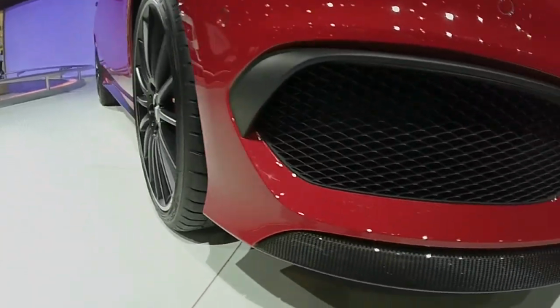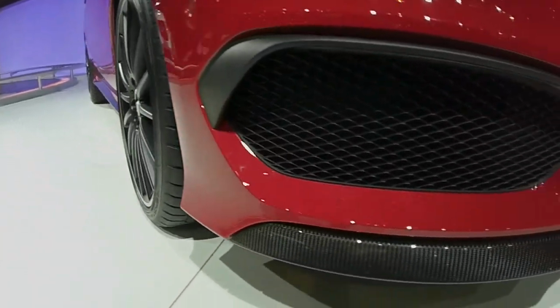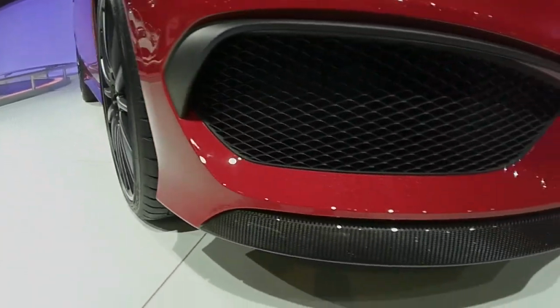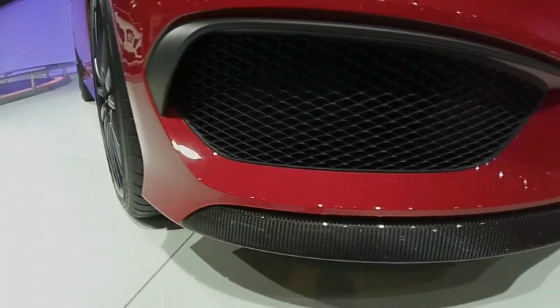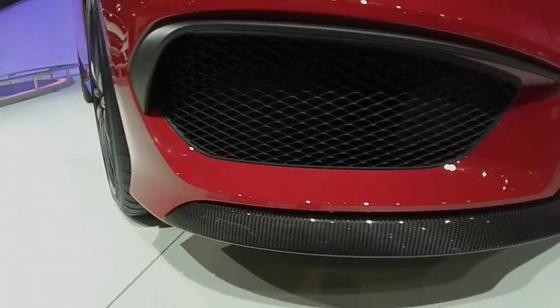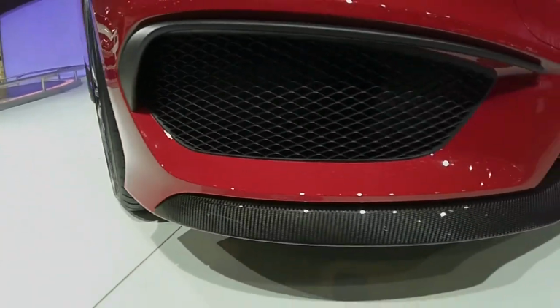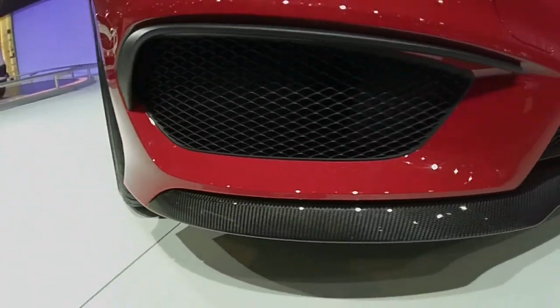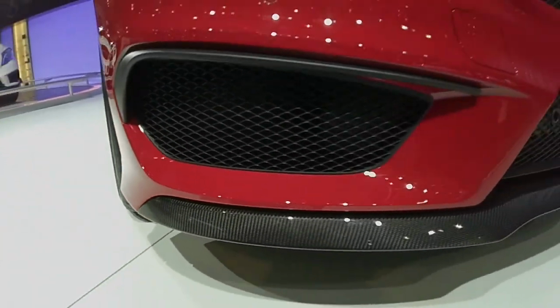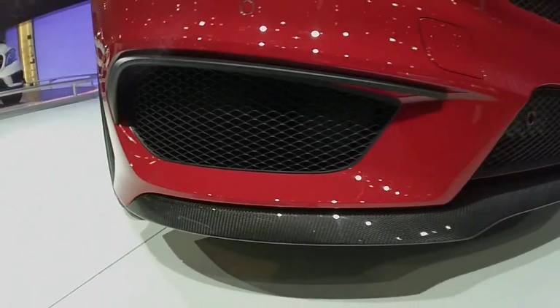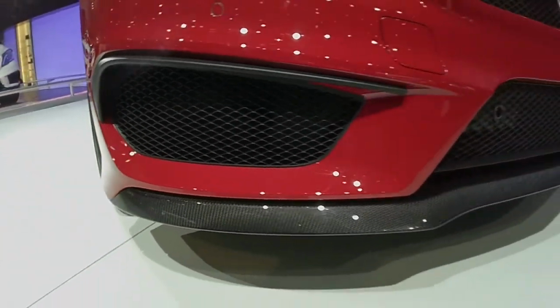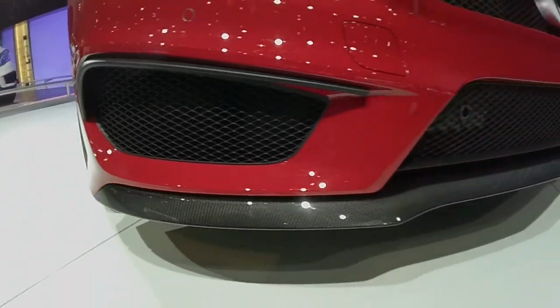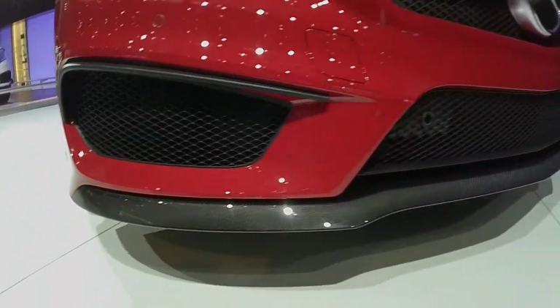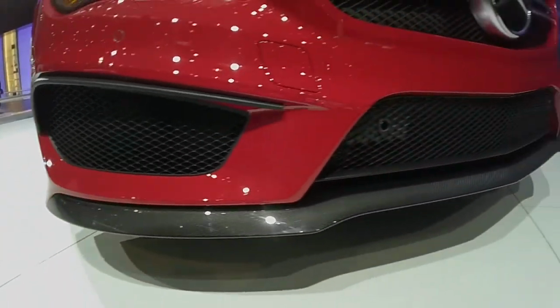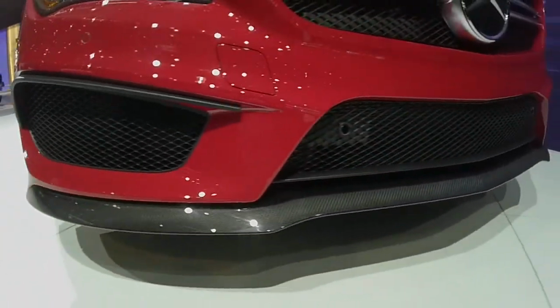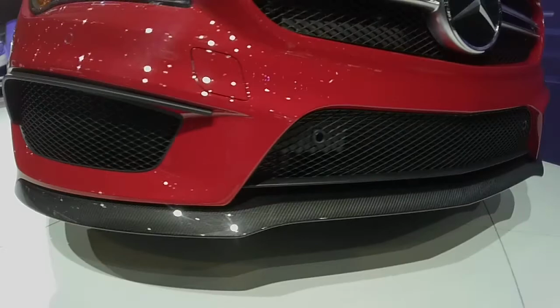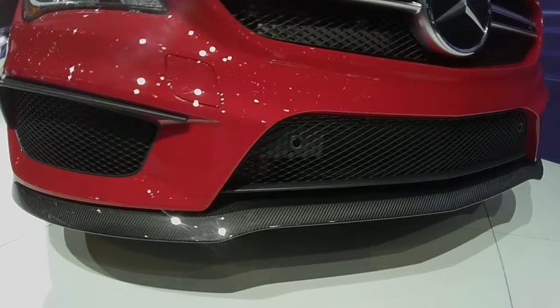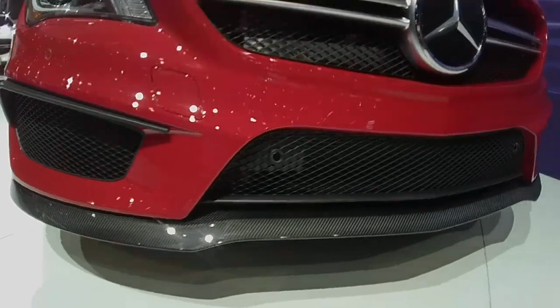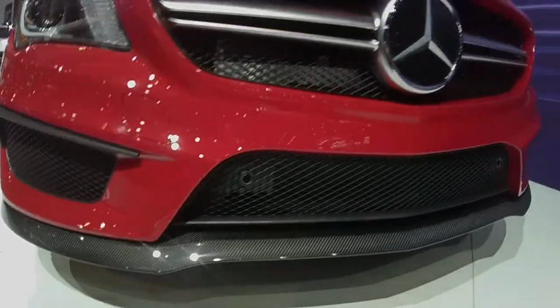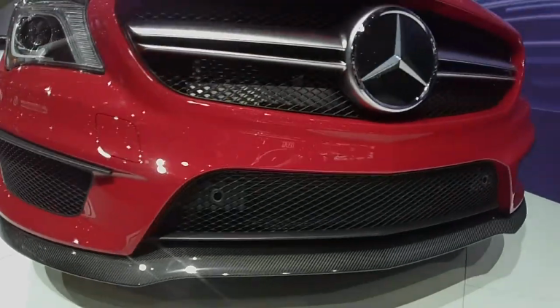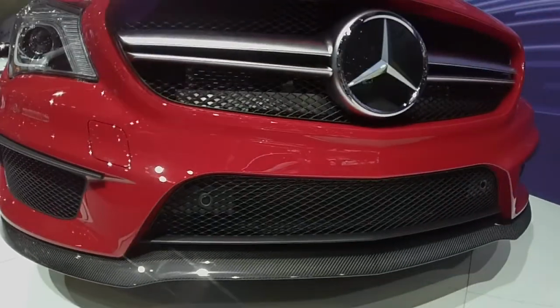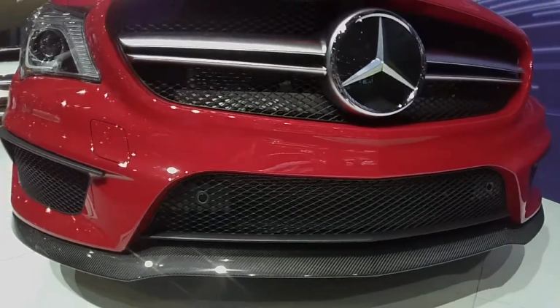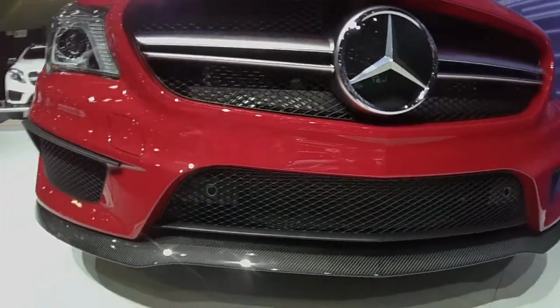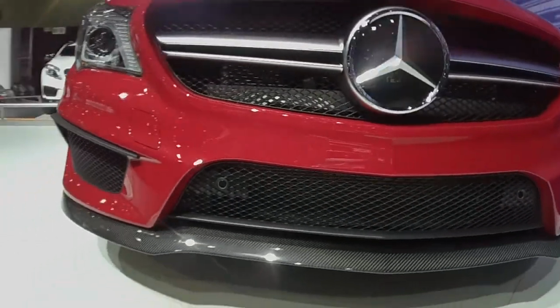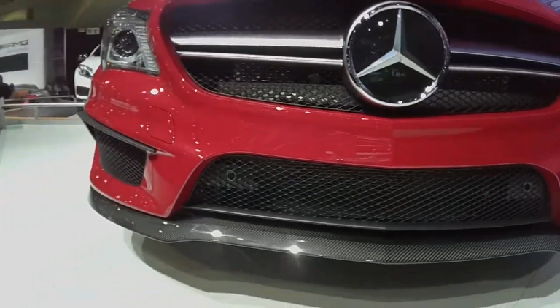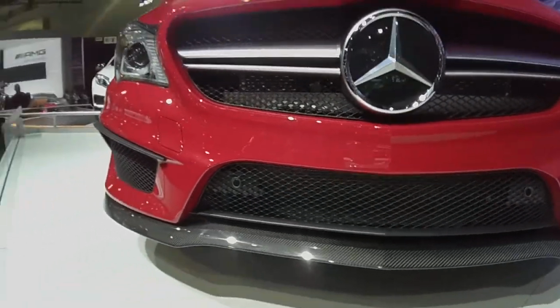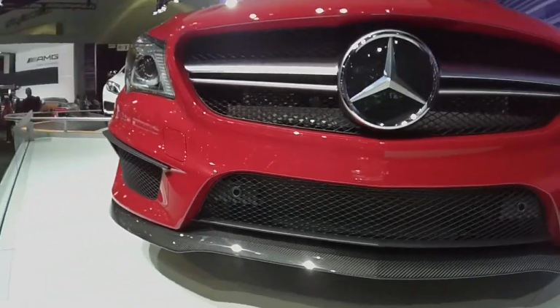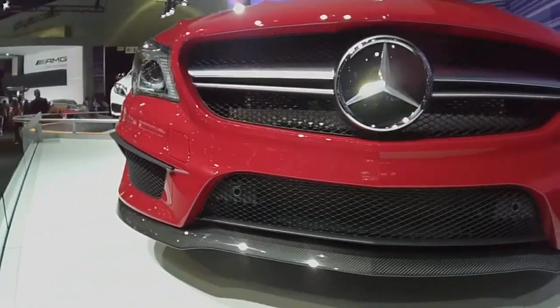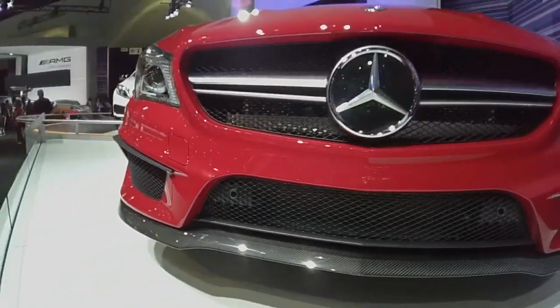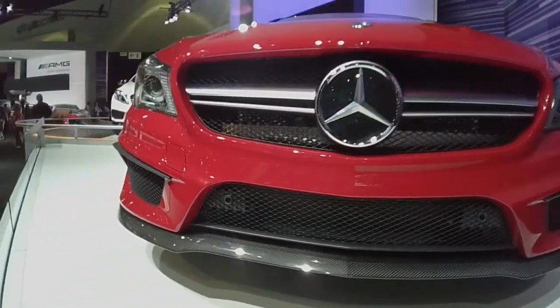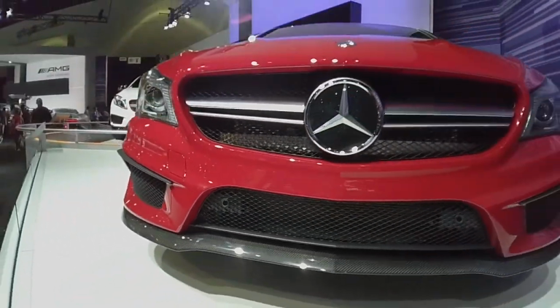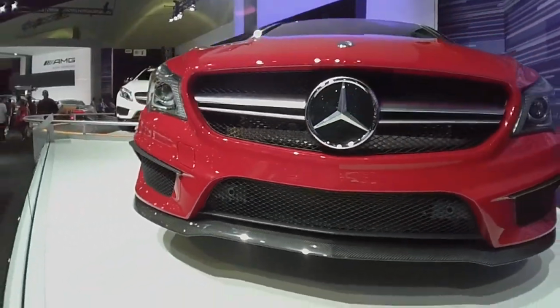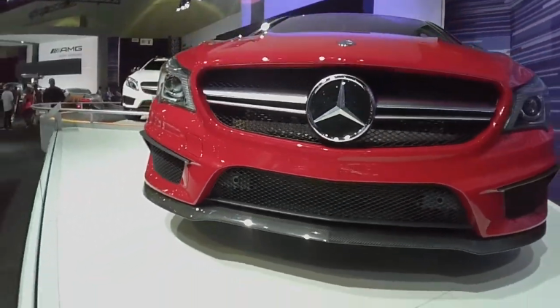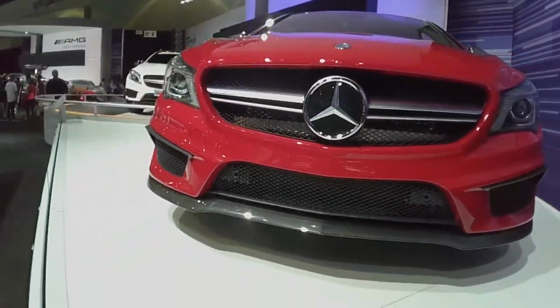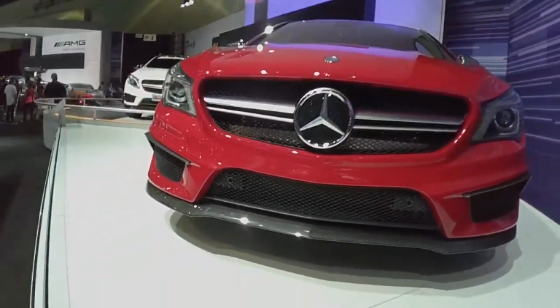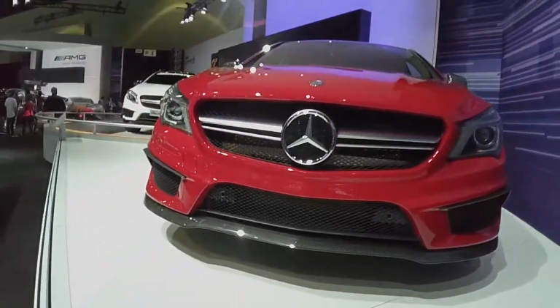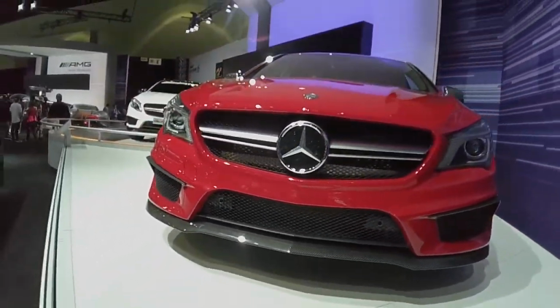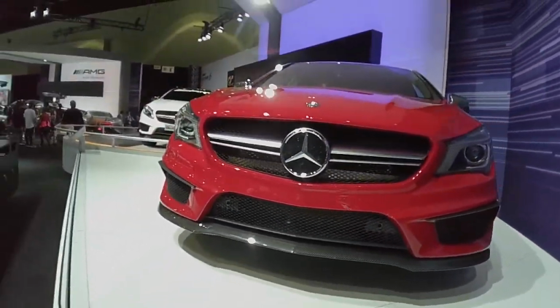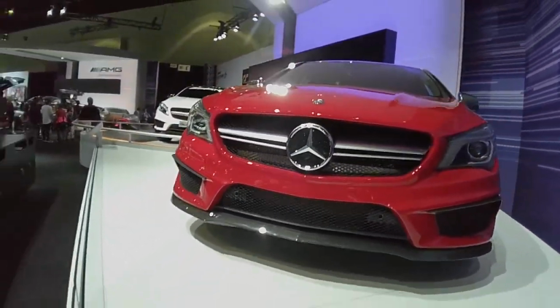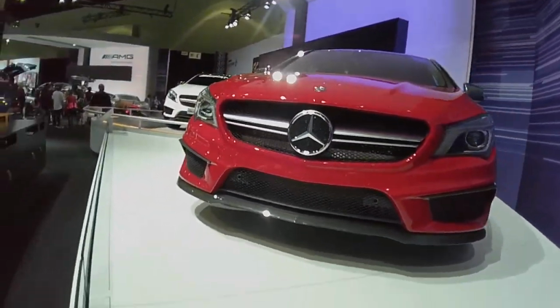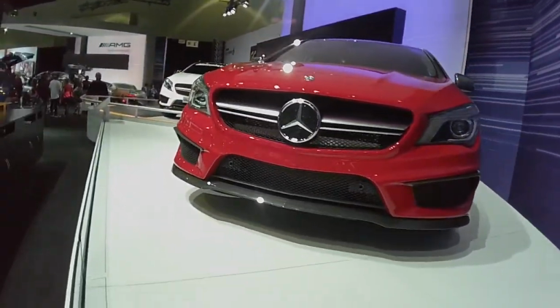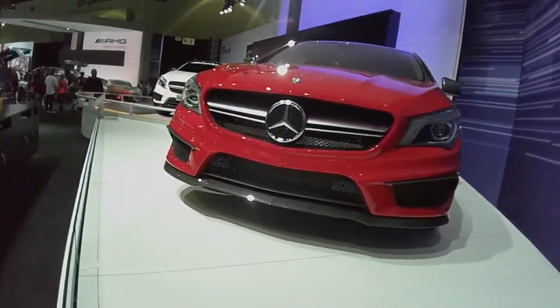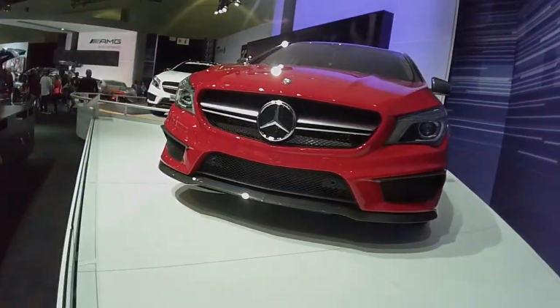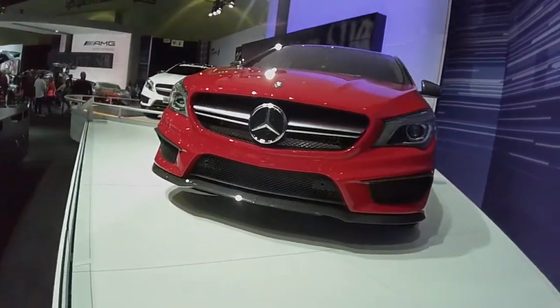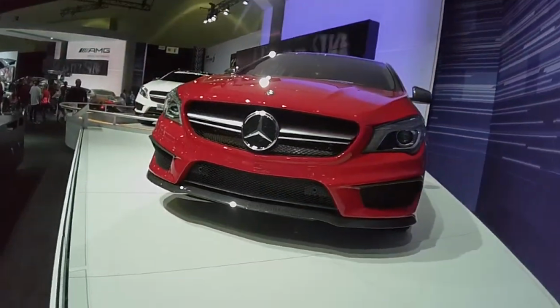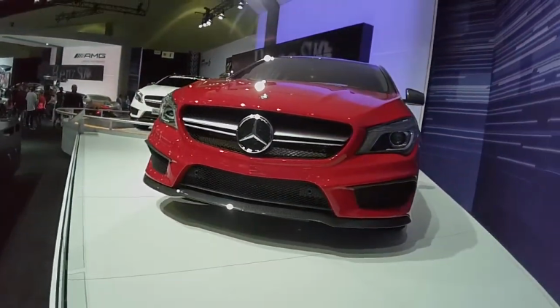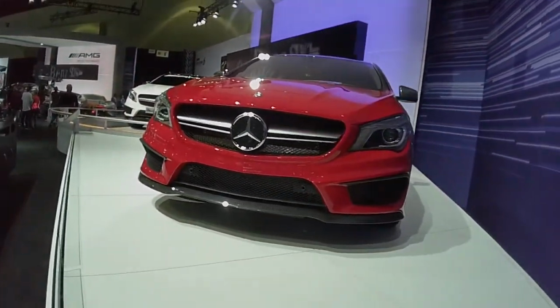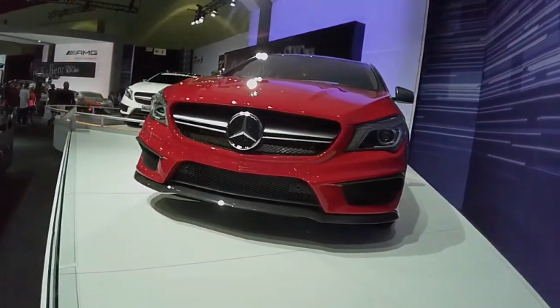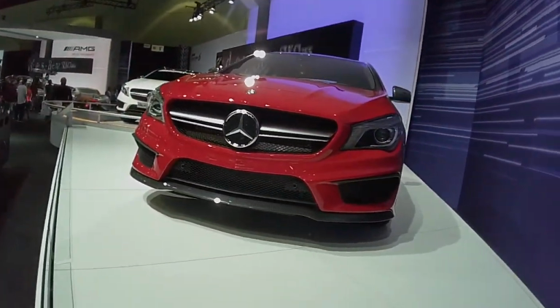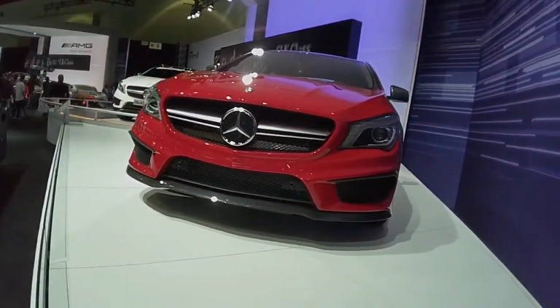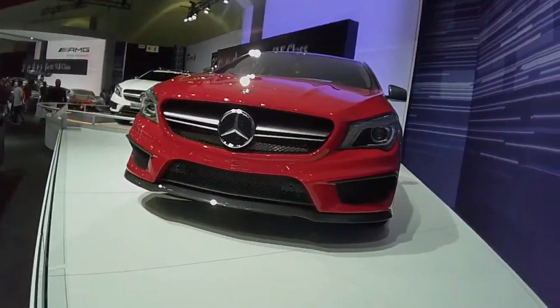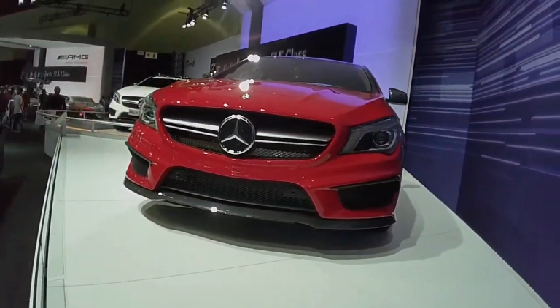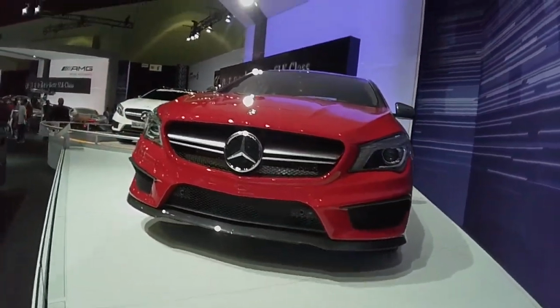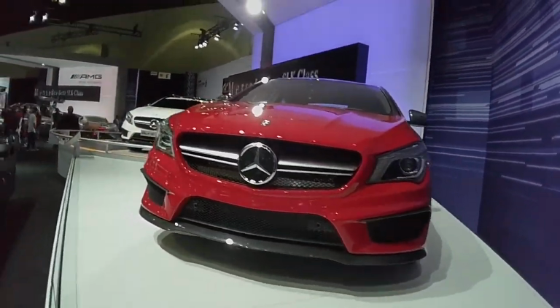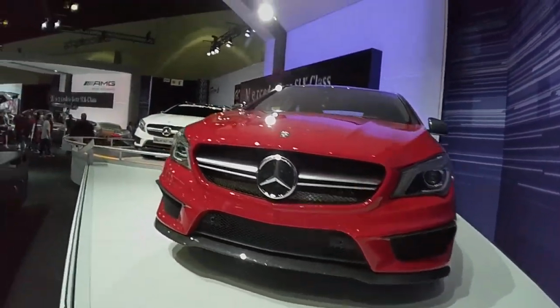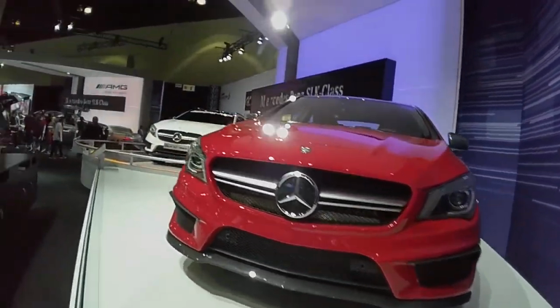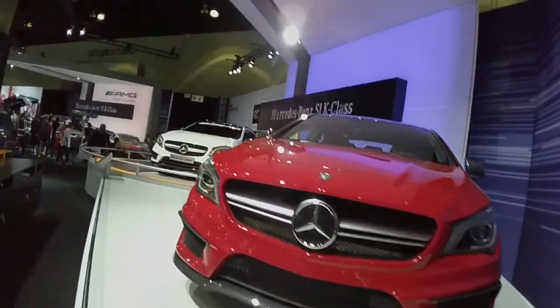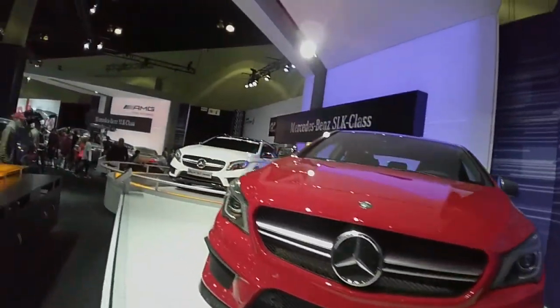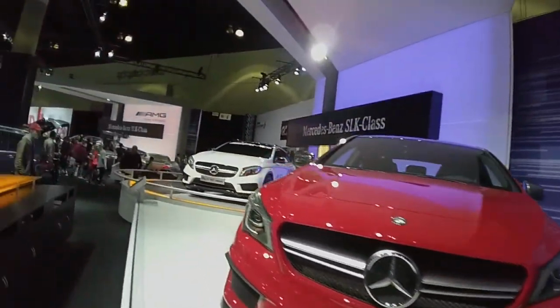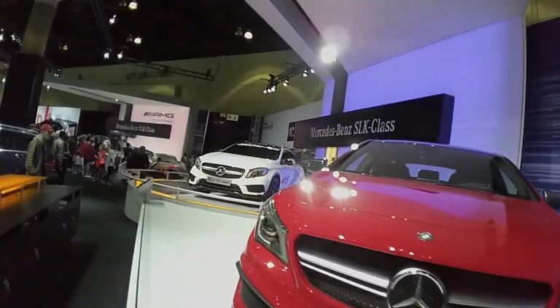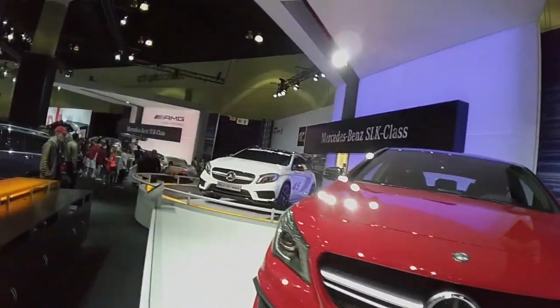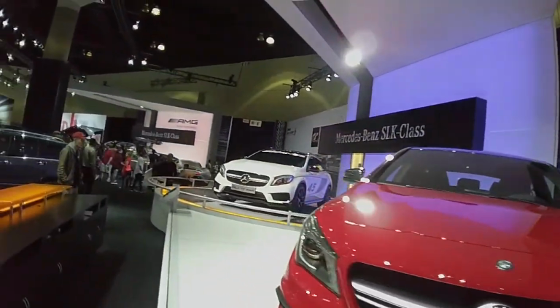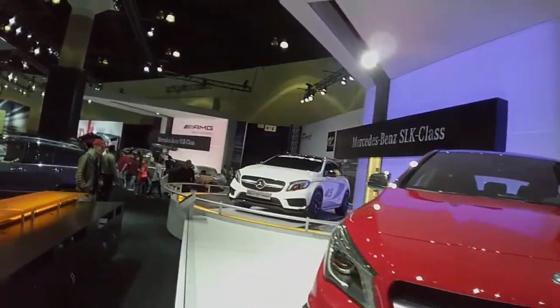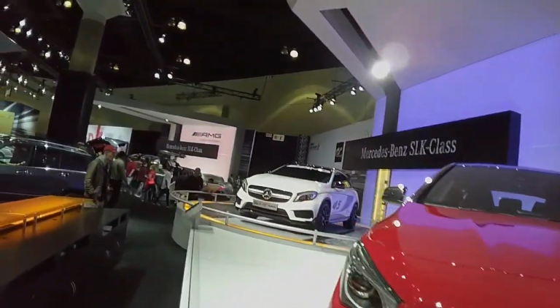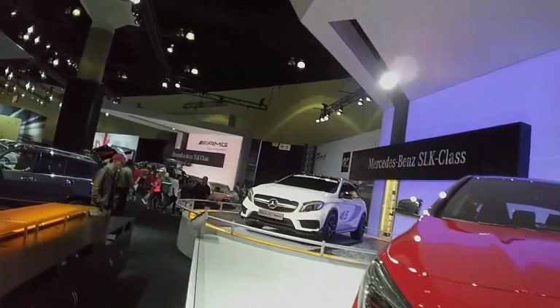Mercedes-Benz gets you right up there with the Lux E3. Nice shot of the rim and the brakes. Beautiful factory carbon fiber. A lot of the cars this year, I'm noticing some carbon fiber. Just touring the Mercedes booth.